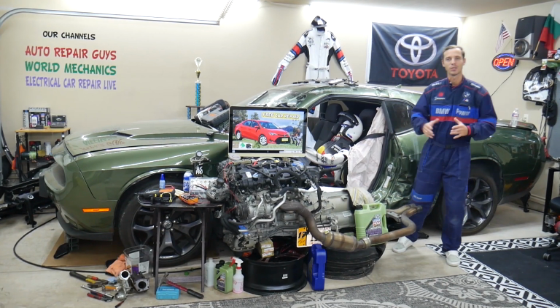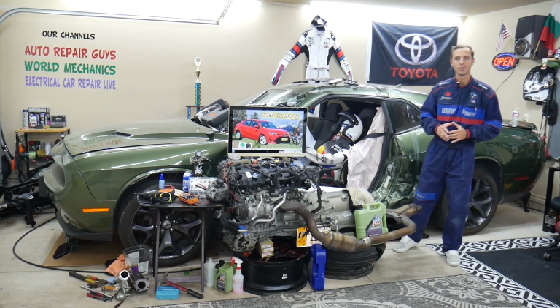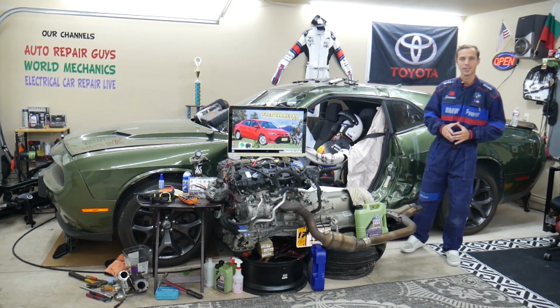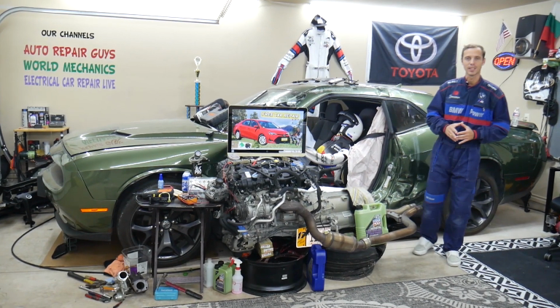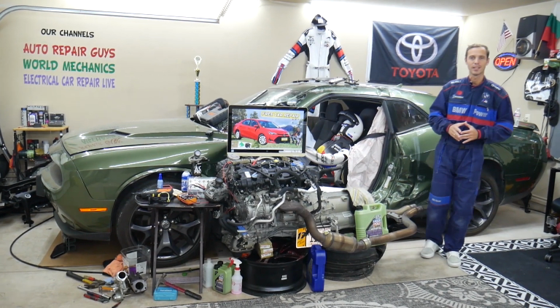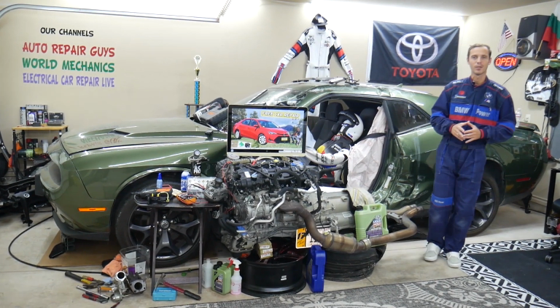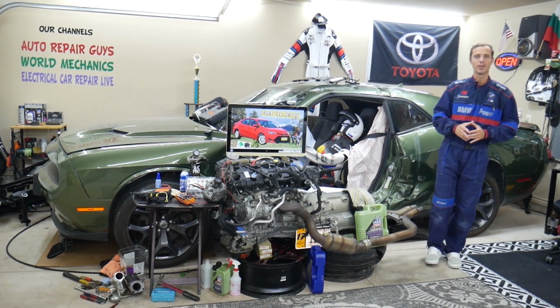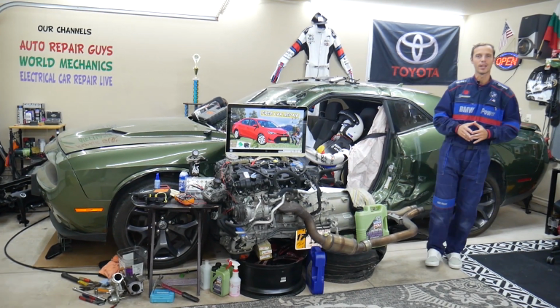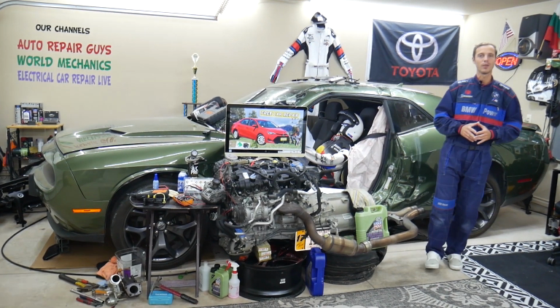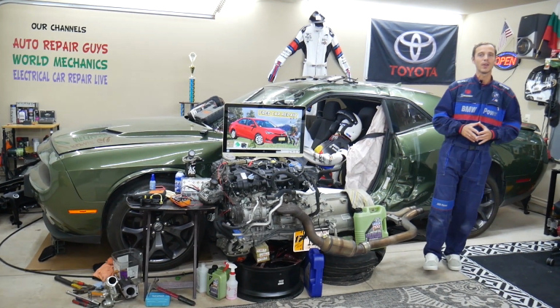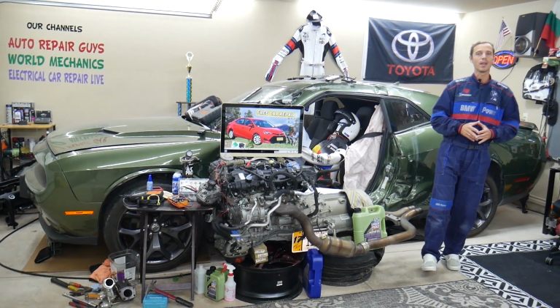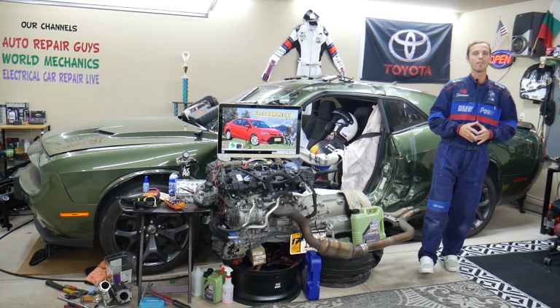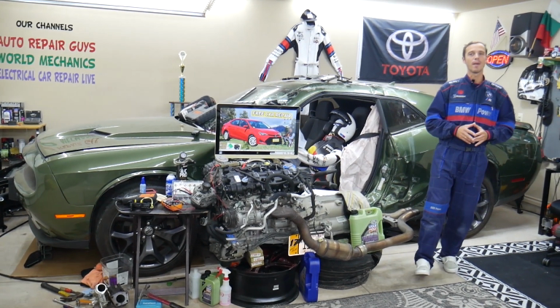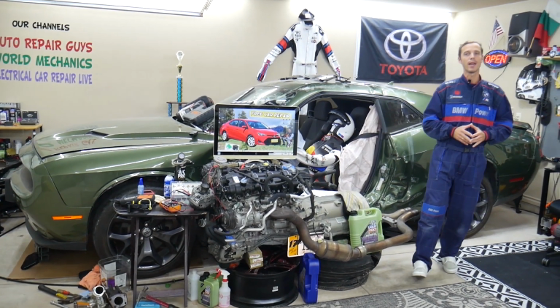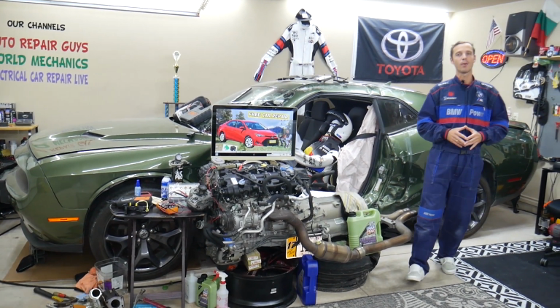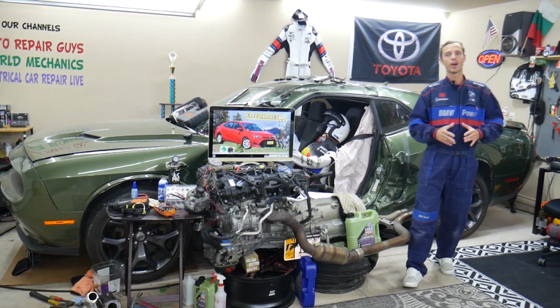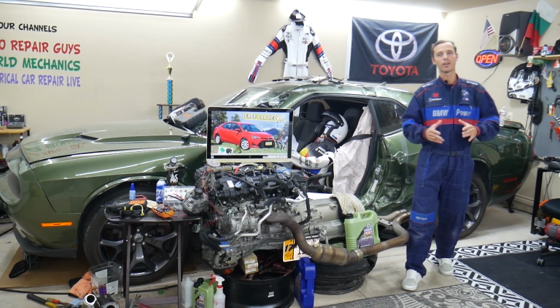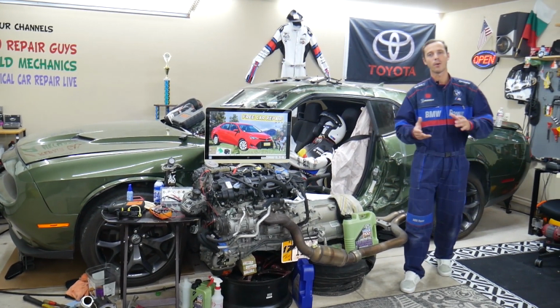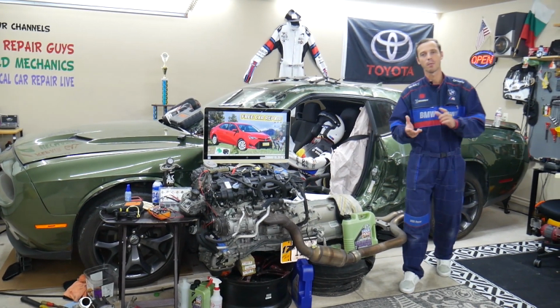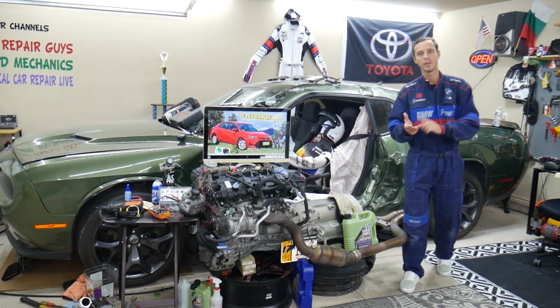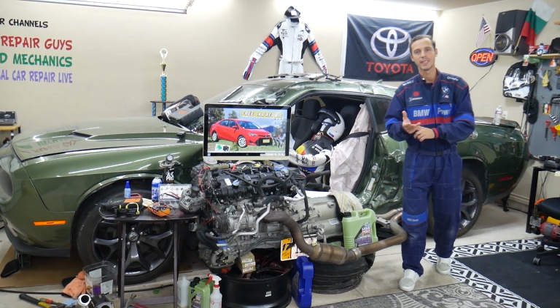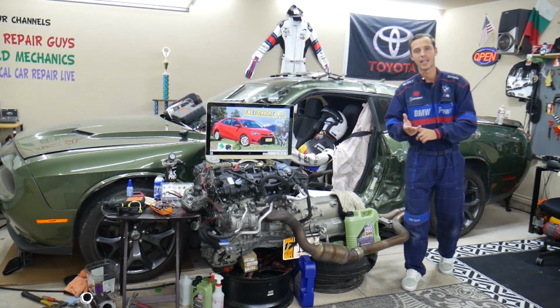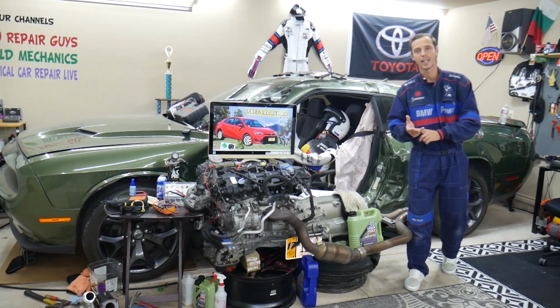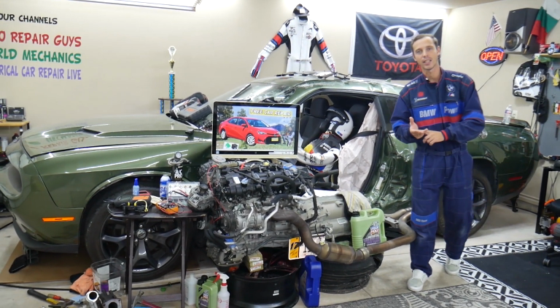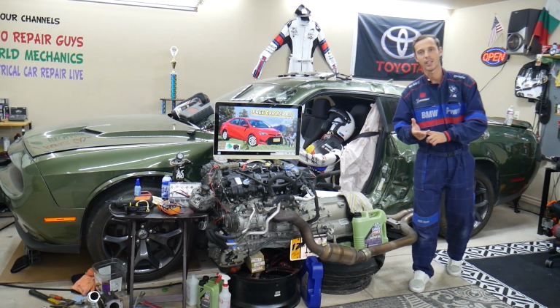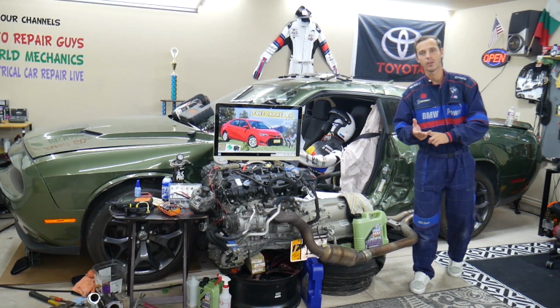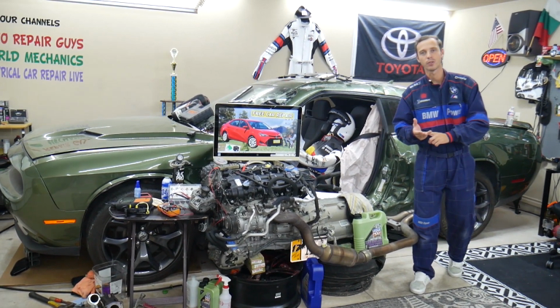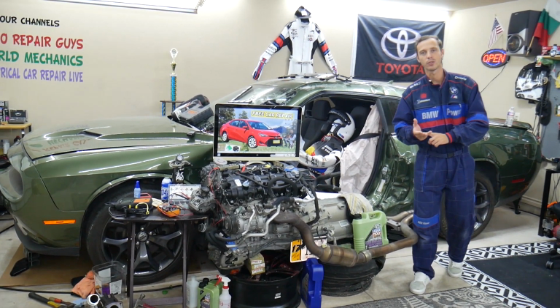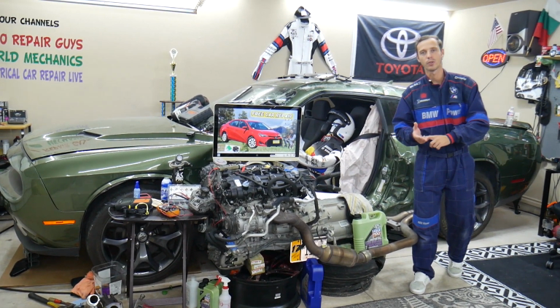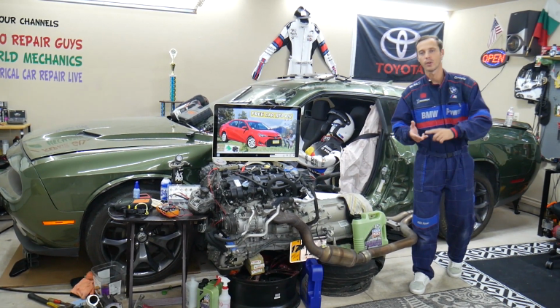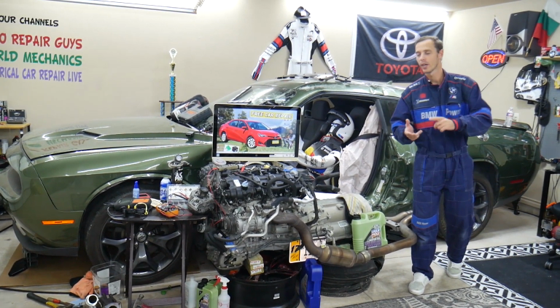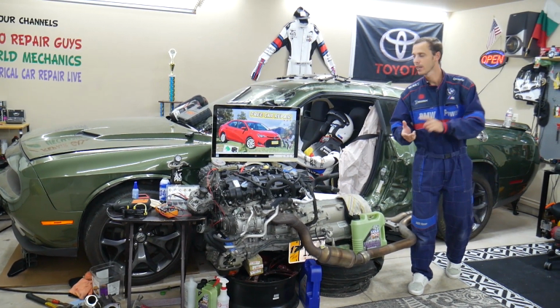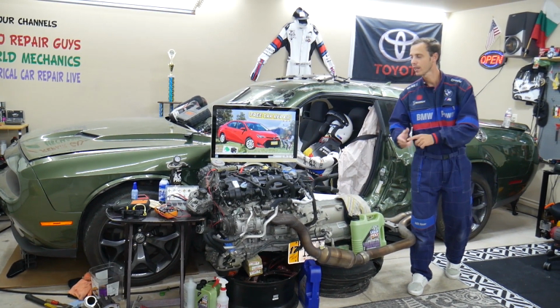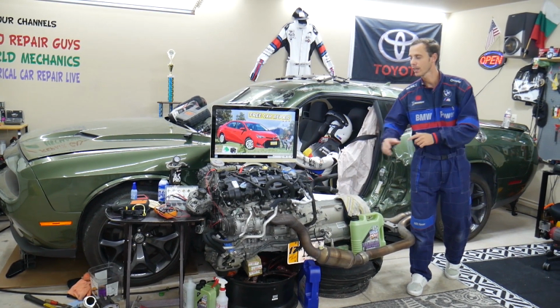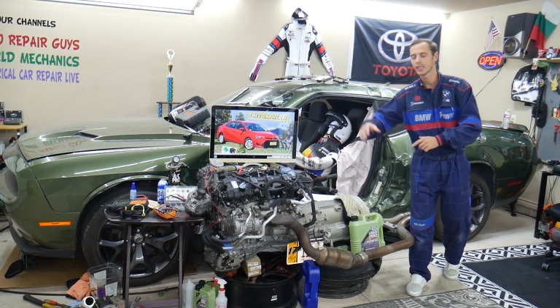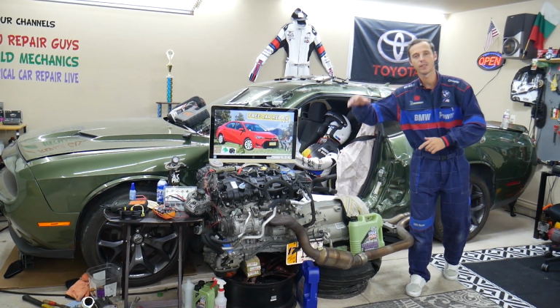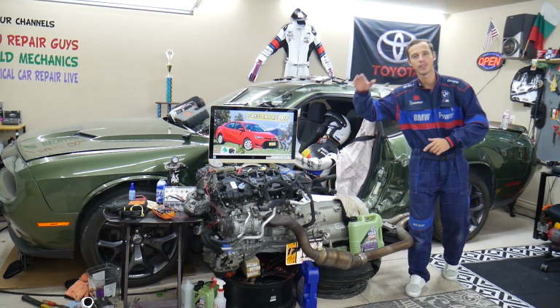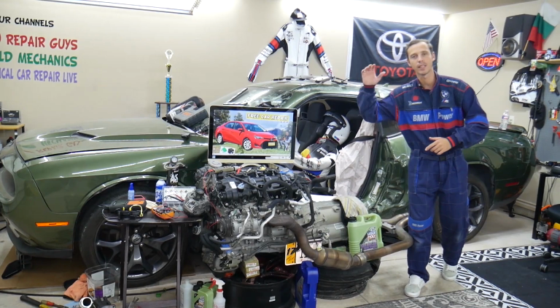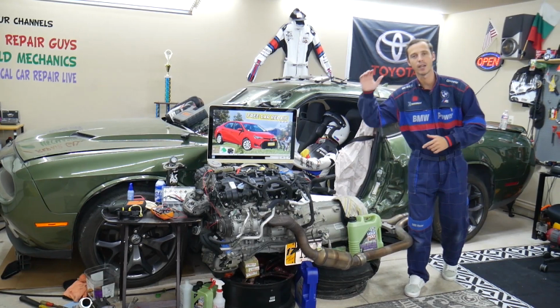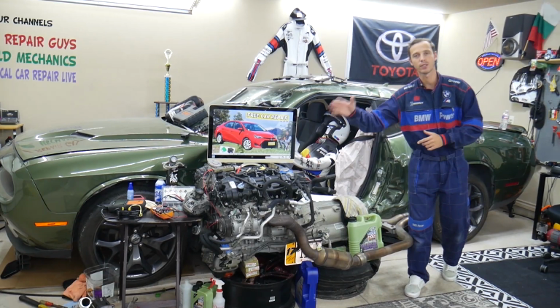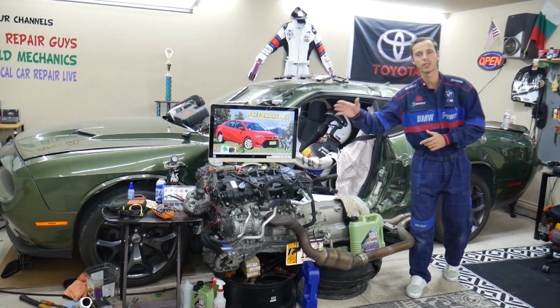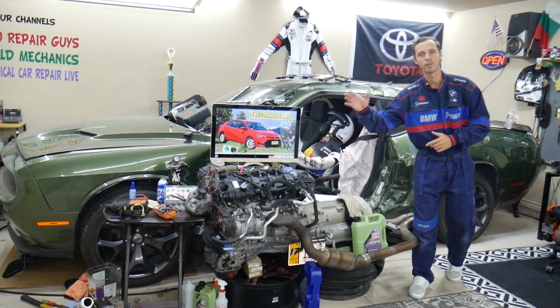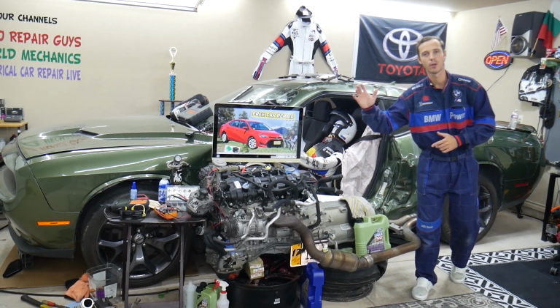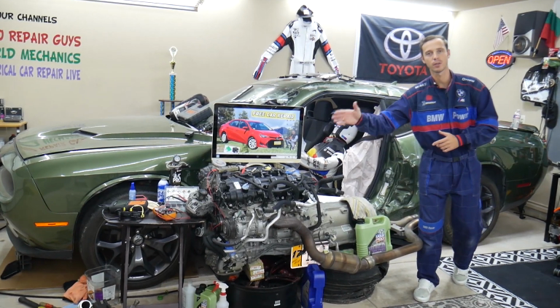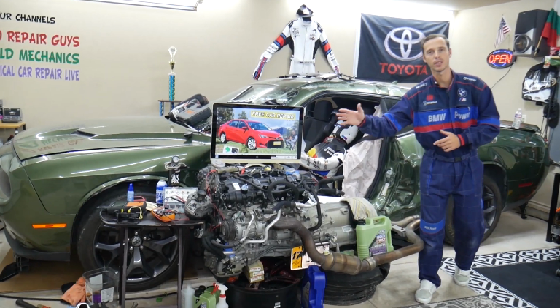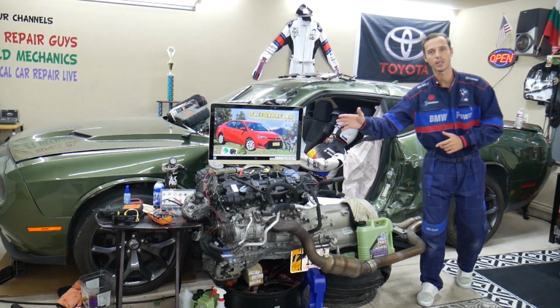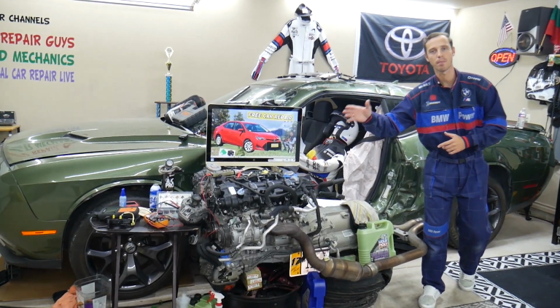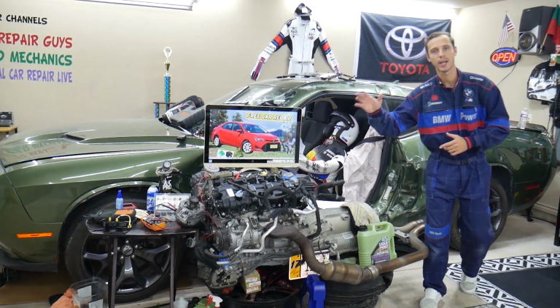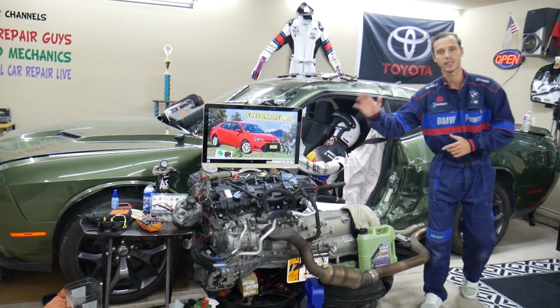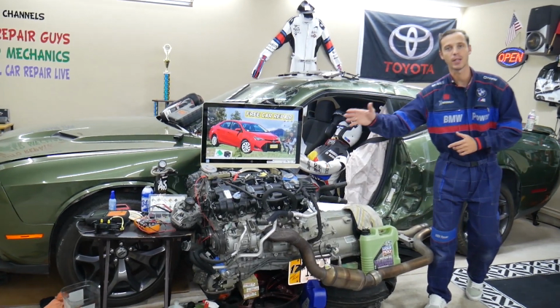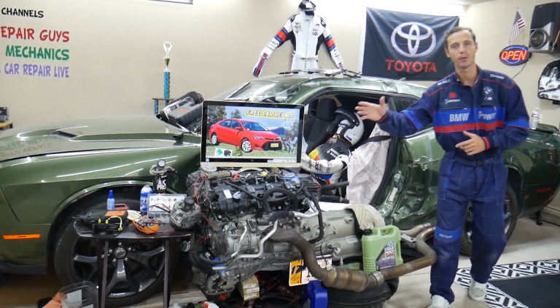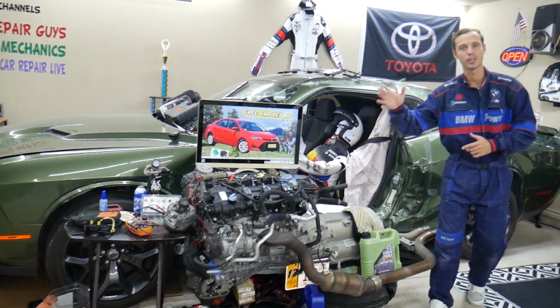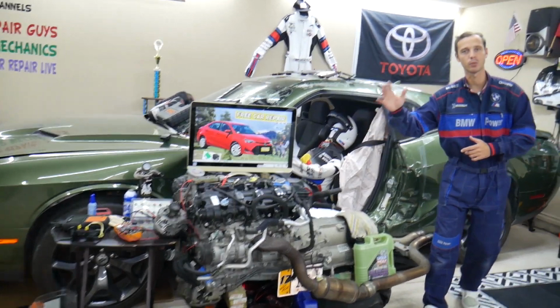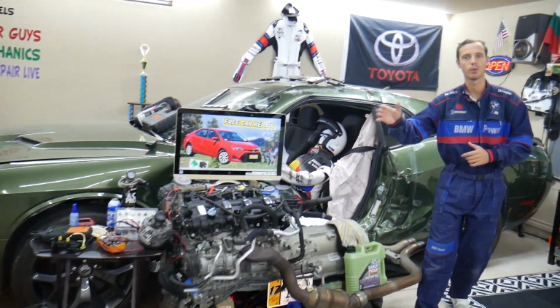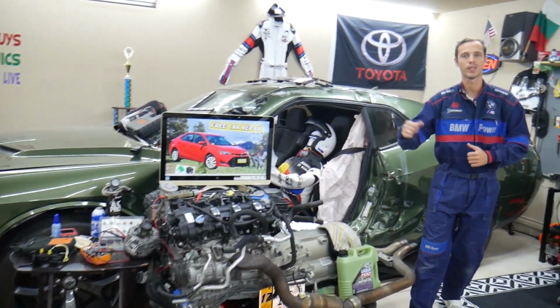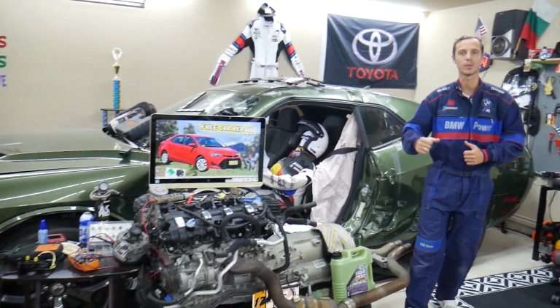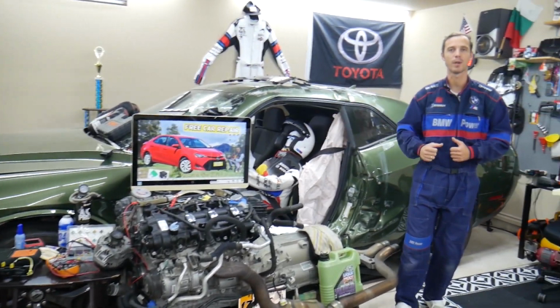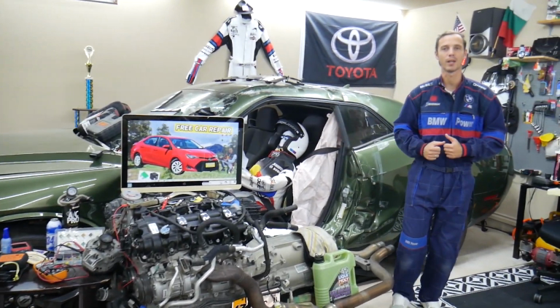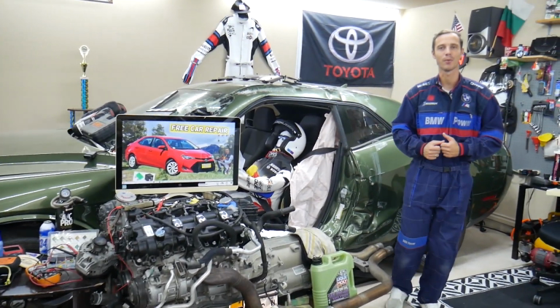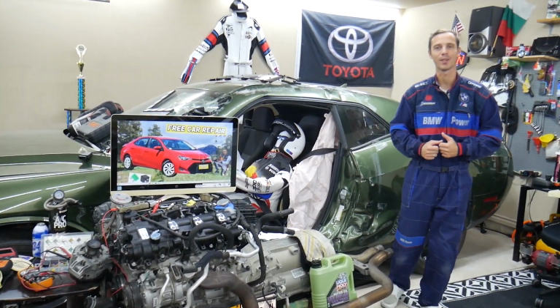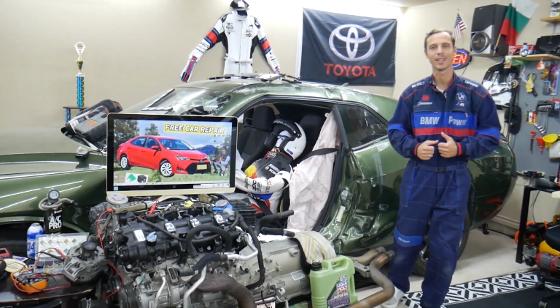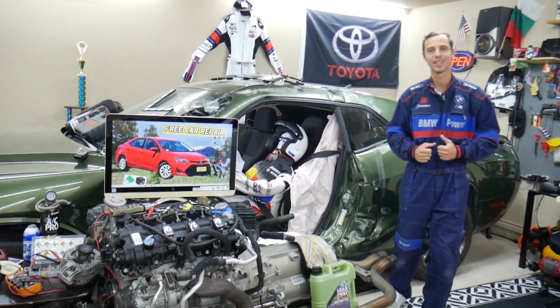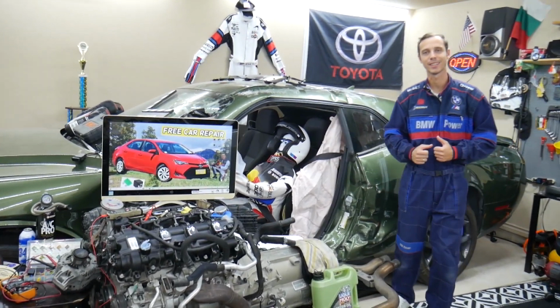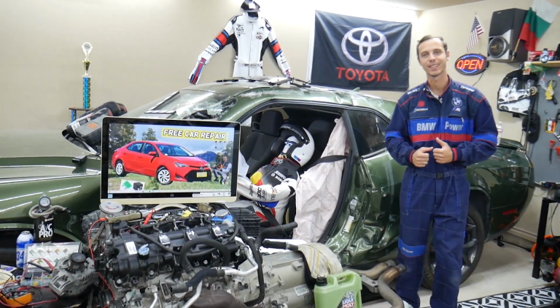Make sure you stay until the end — you can make one common mistake that can cost you hundreds, even thousands of dollars in repairs. Stay with us, we'll explain what it is.